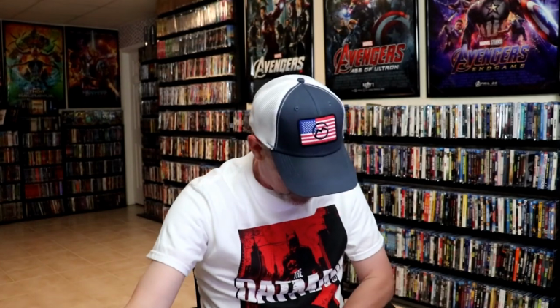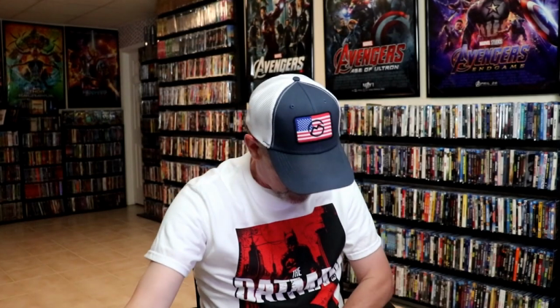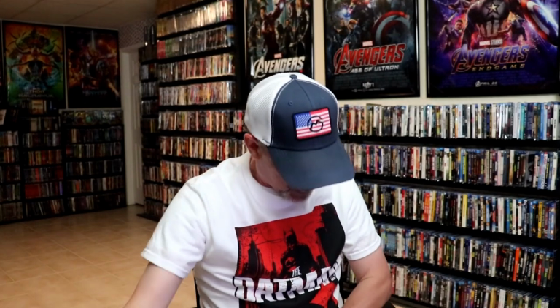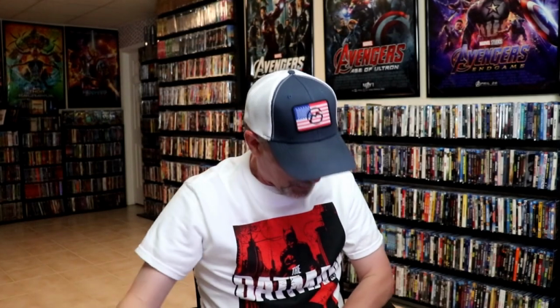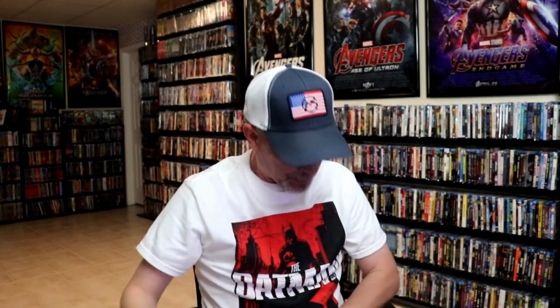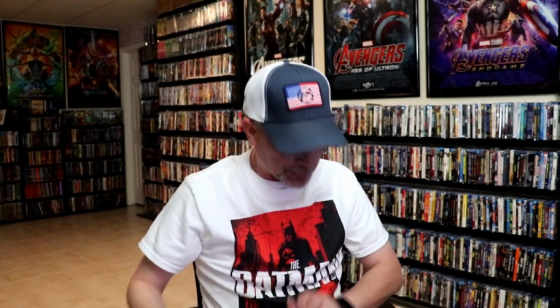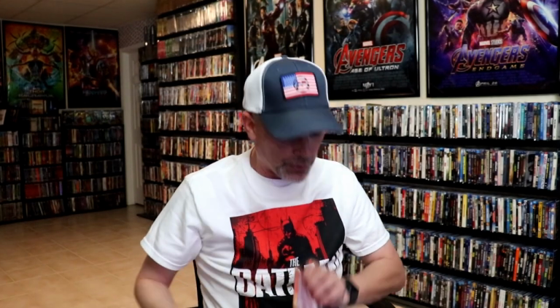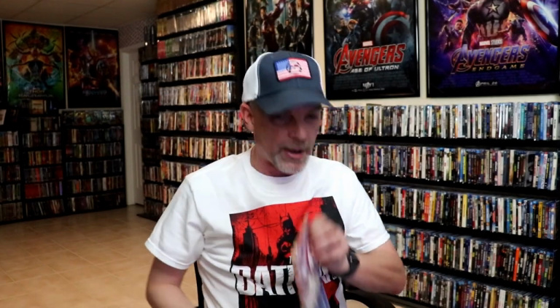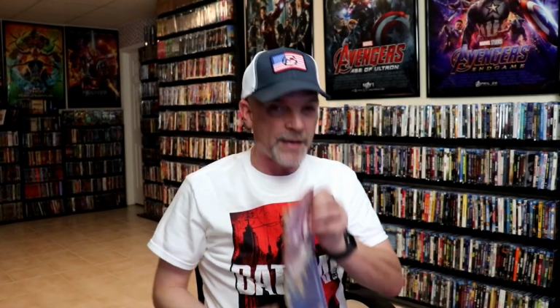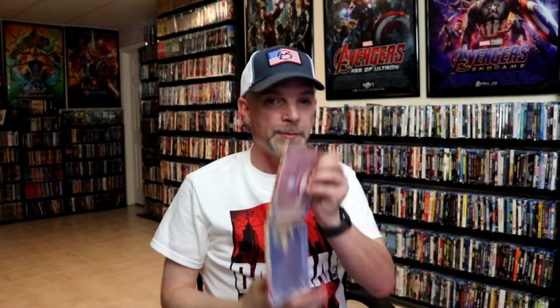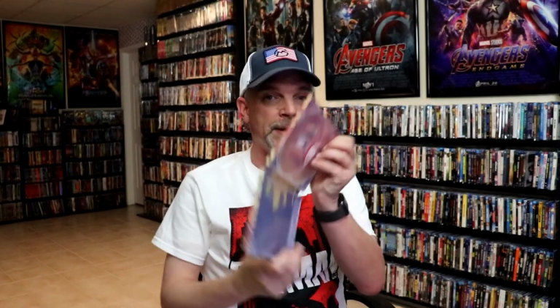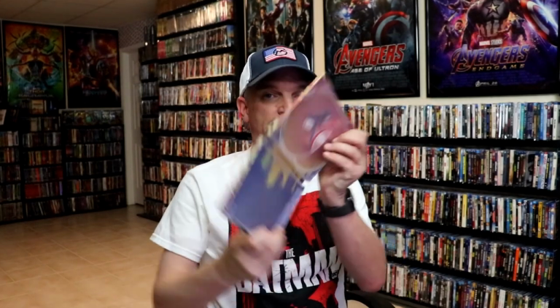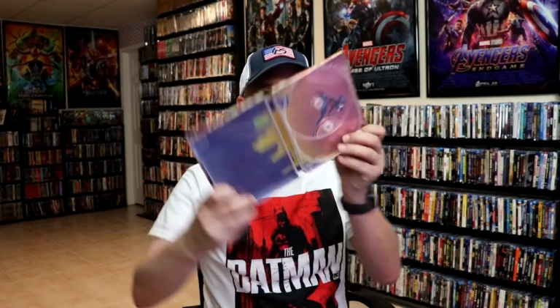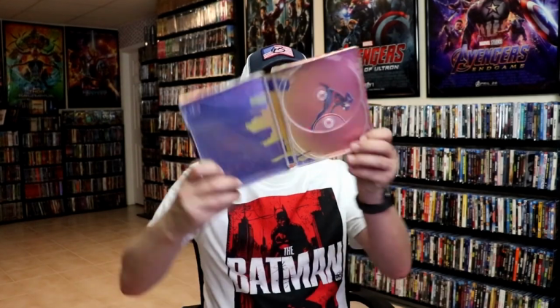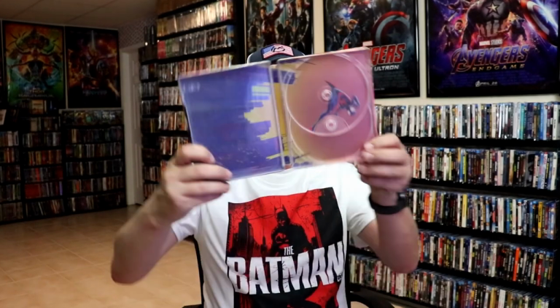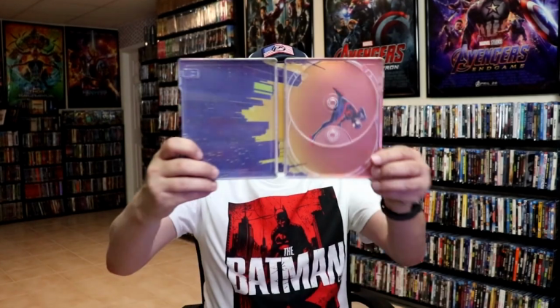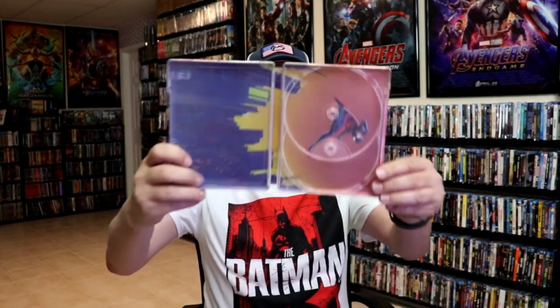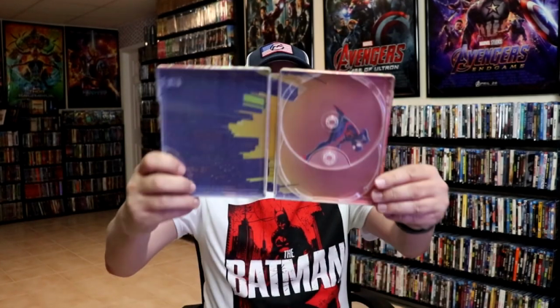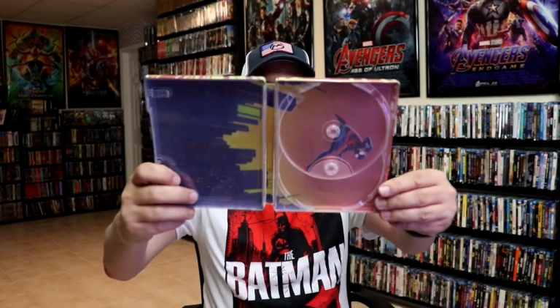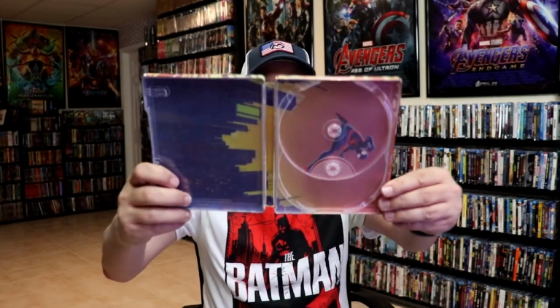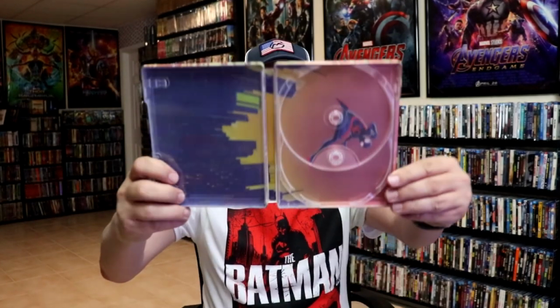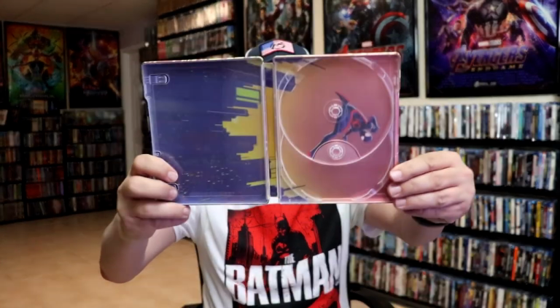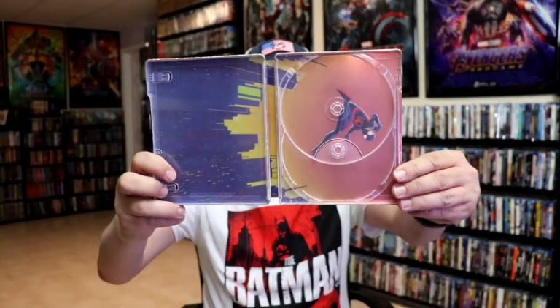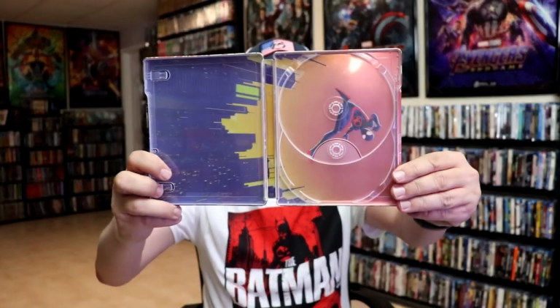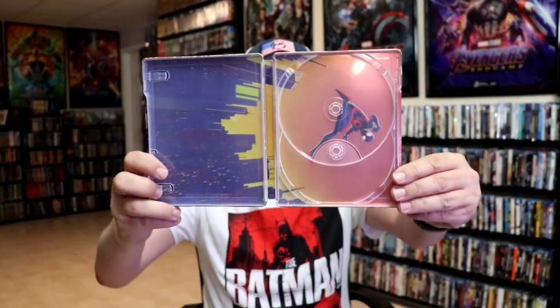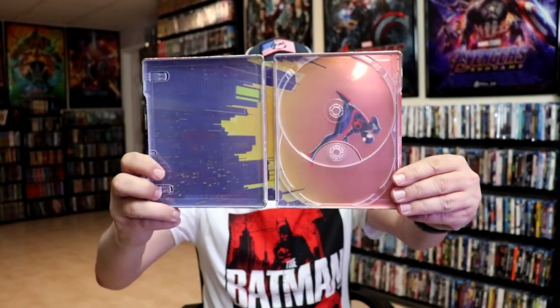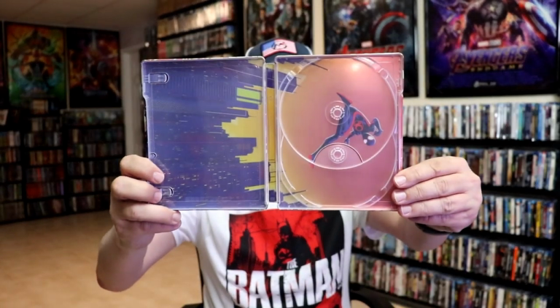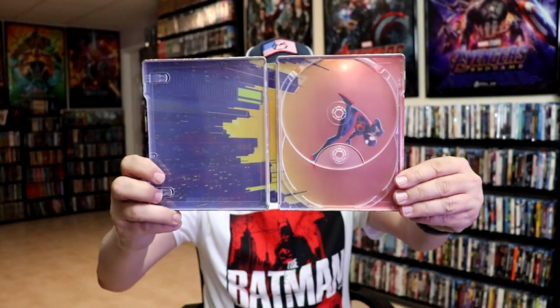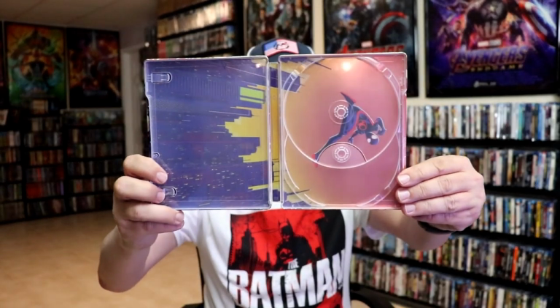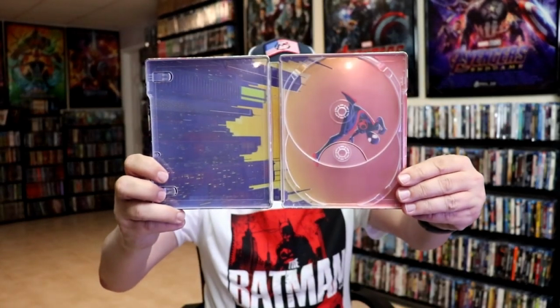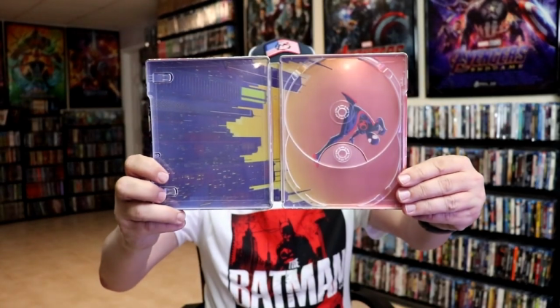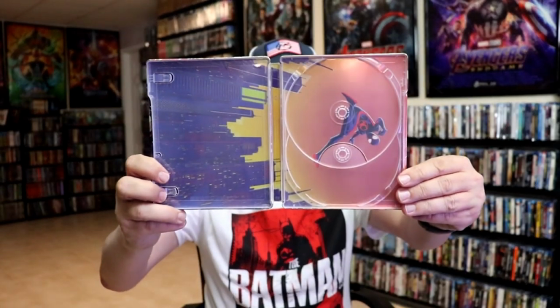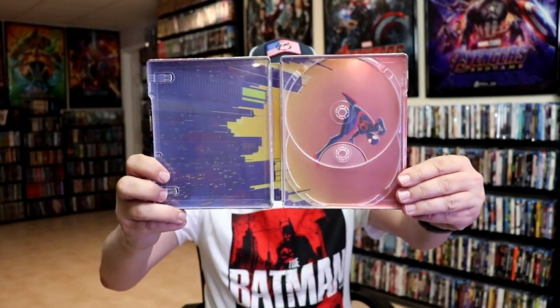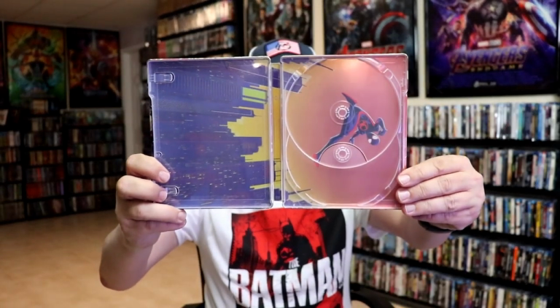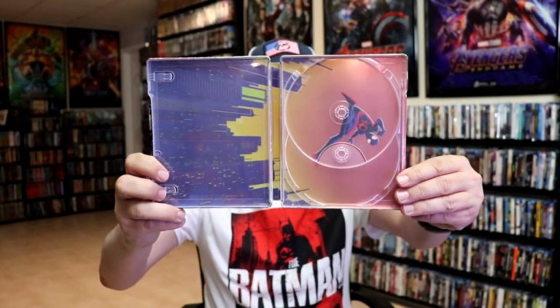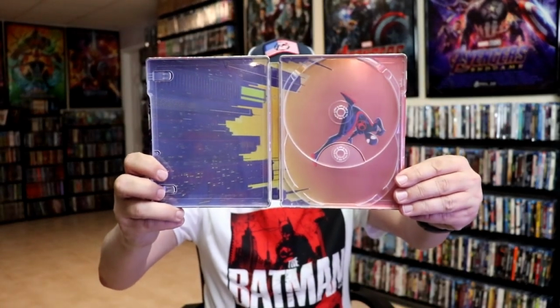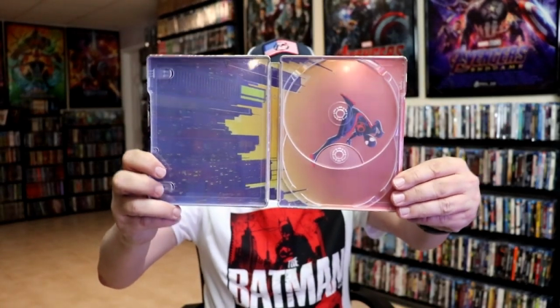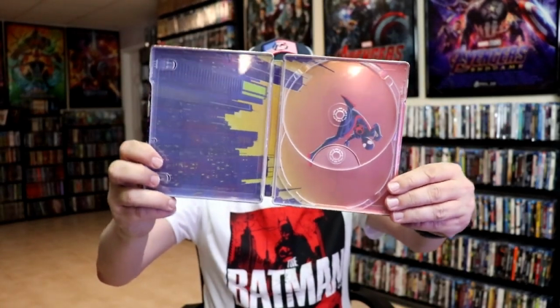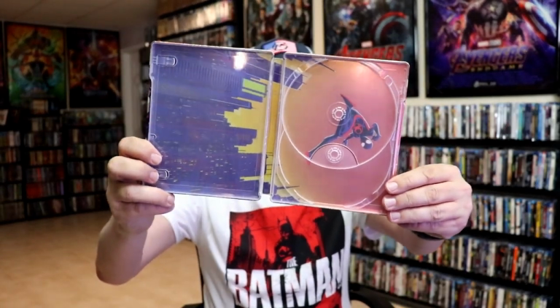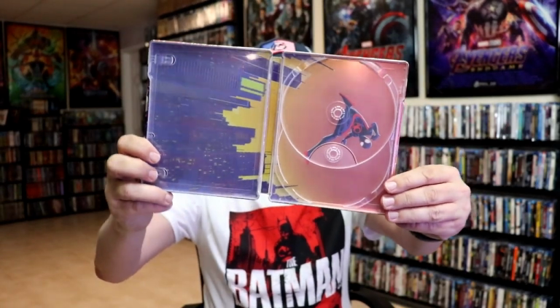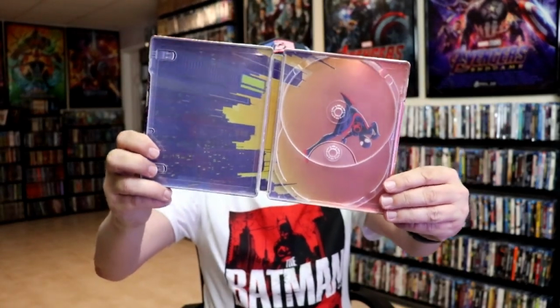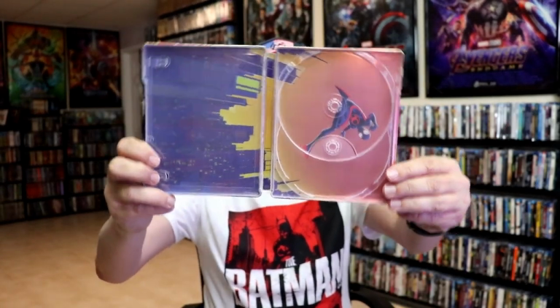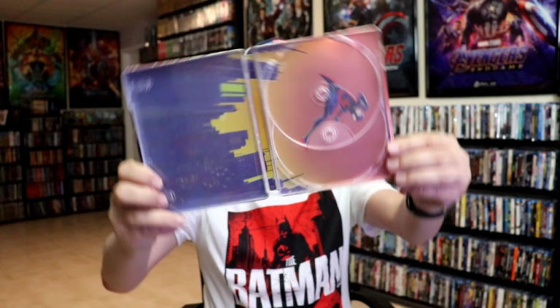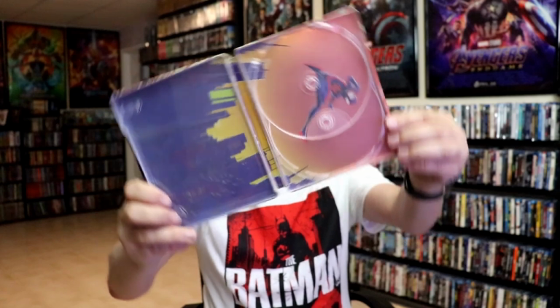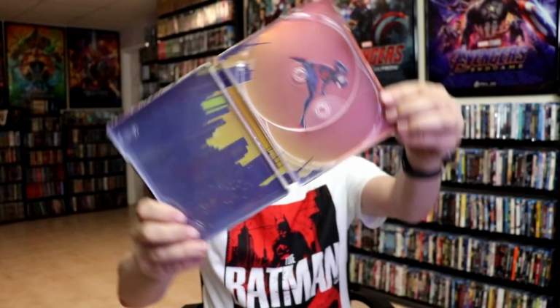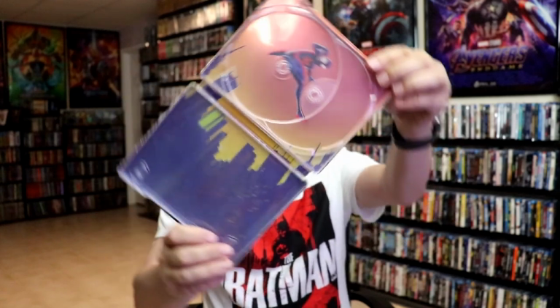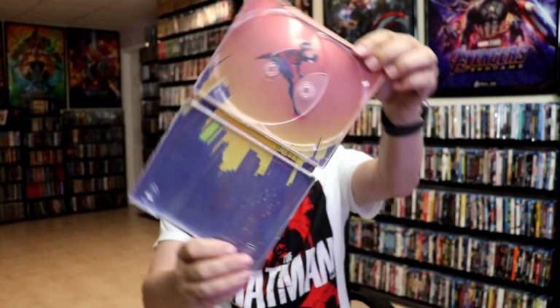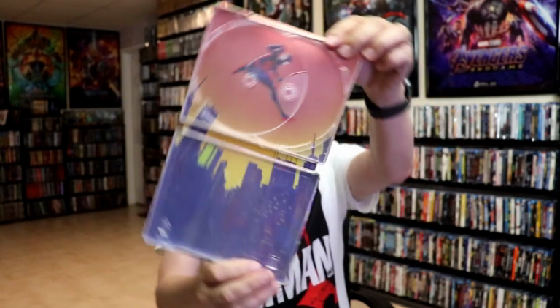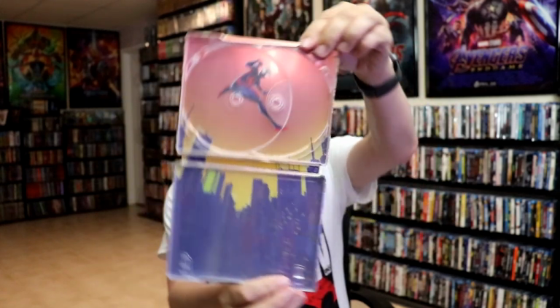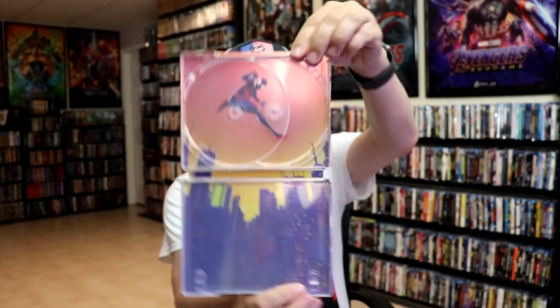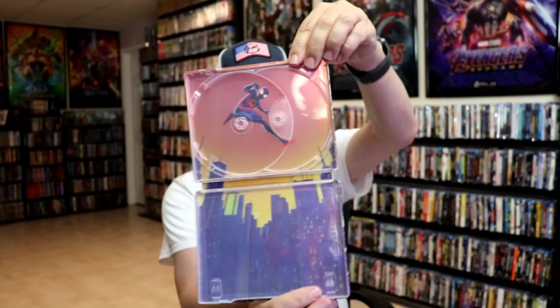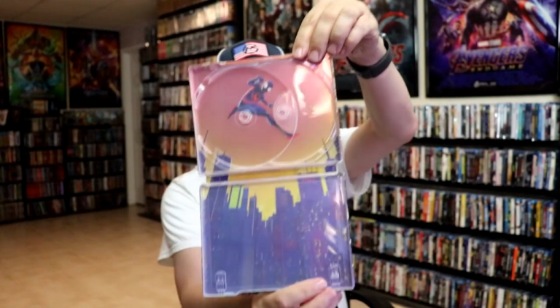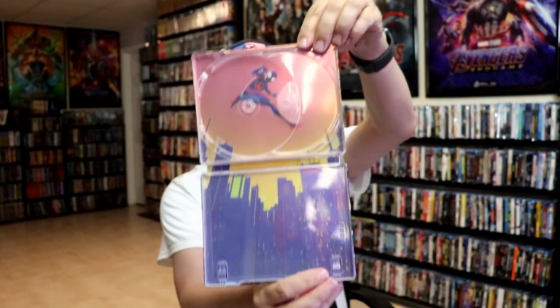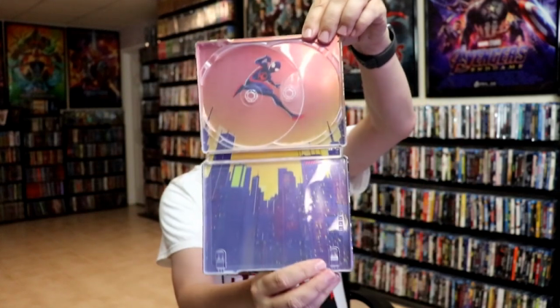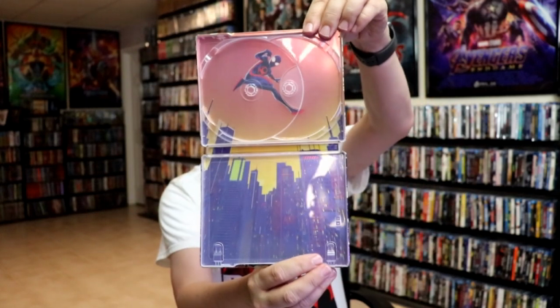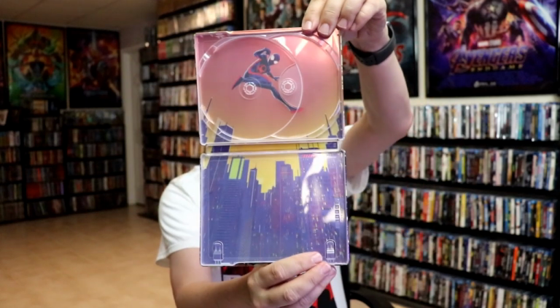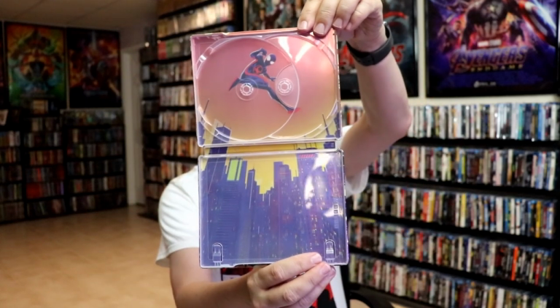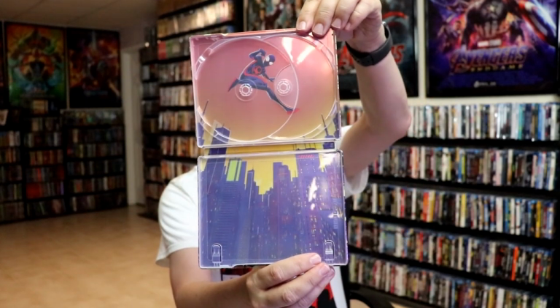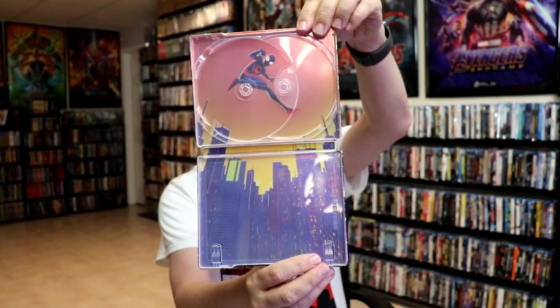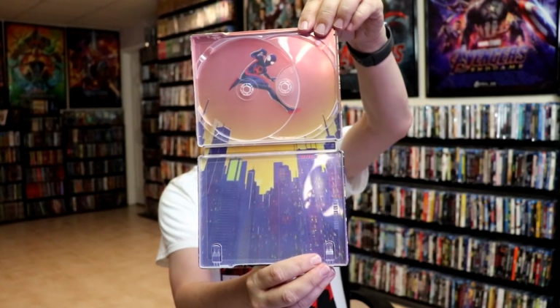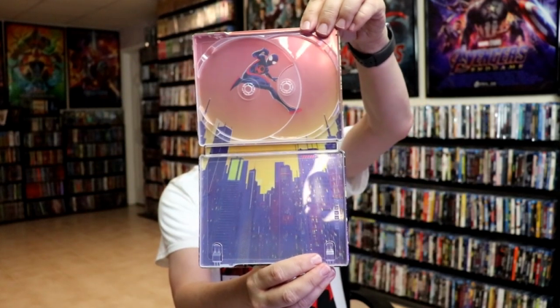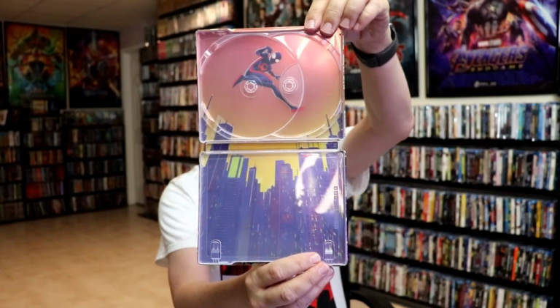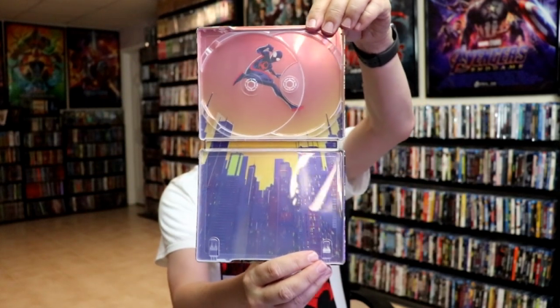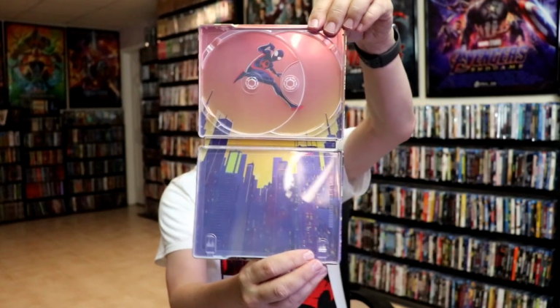But we do have some inside artwork, which I like that image. Looks great.